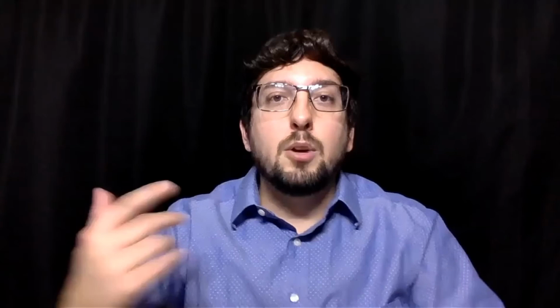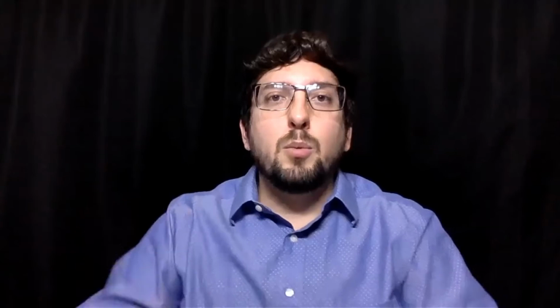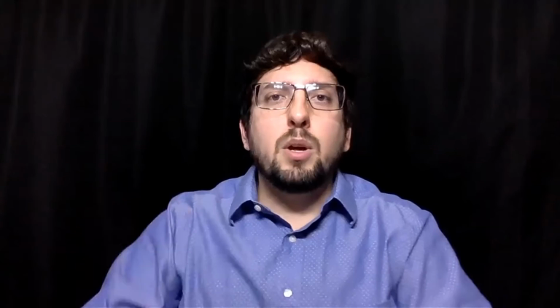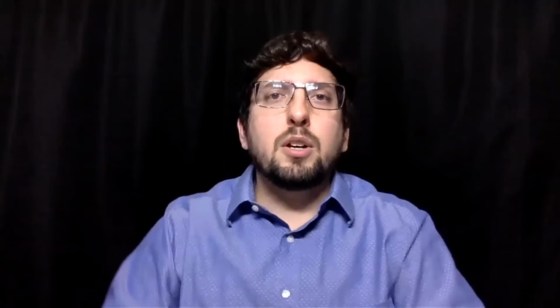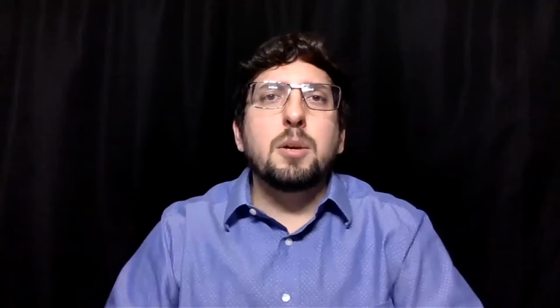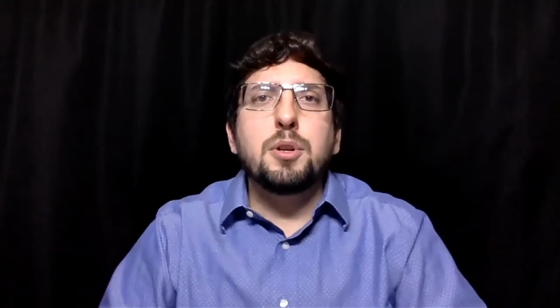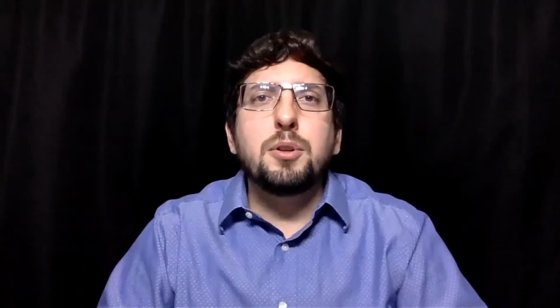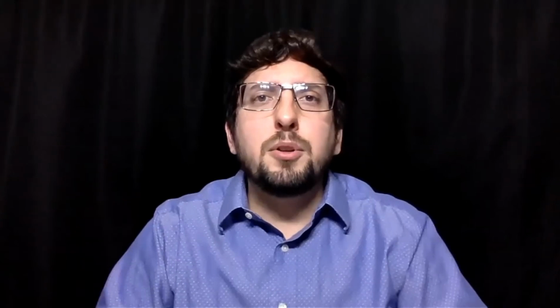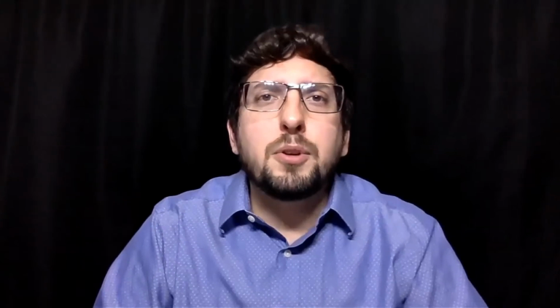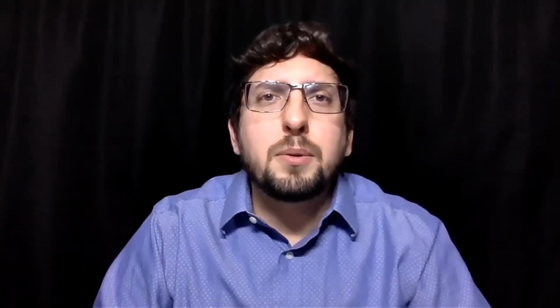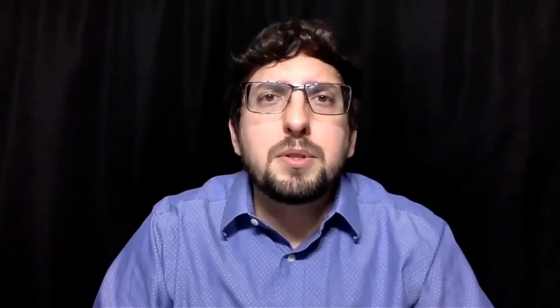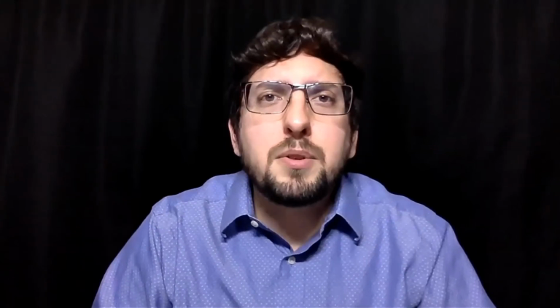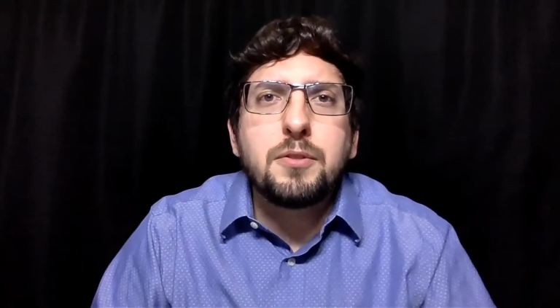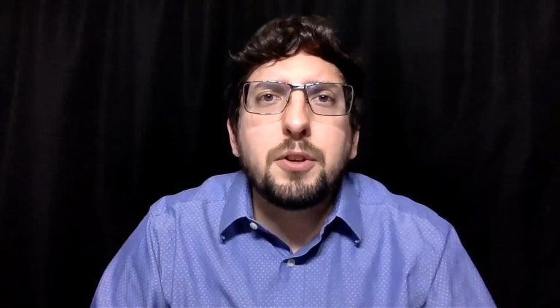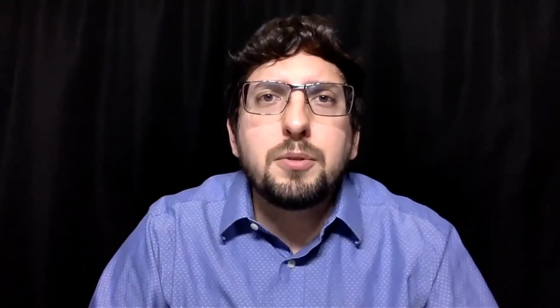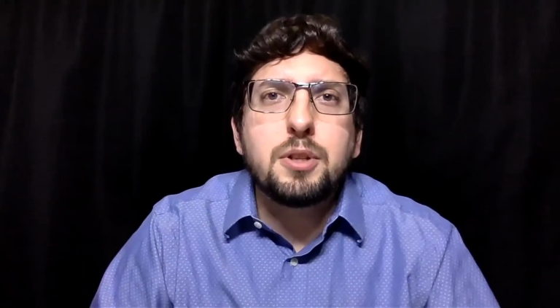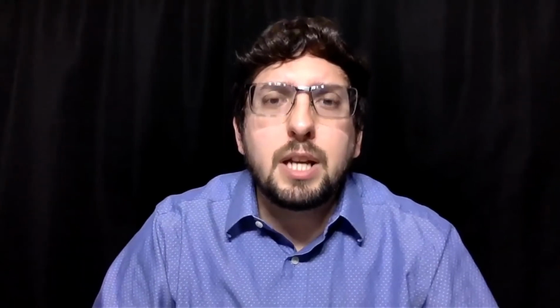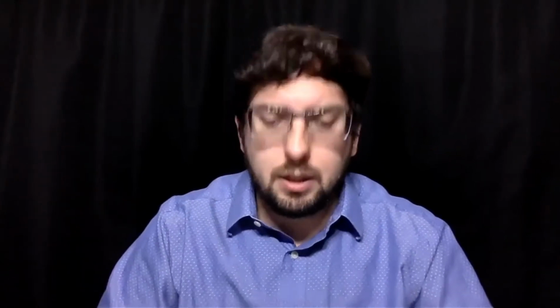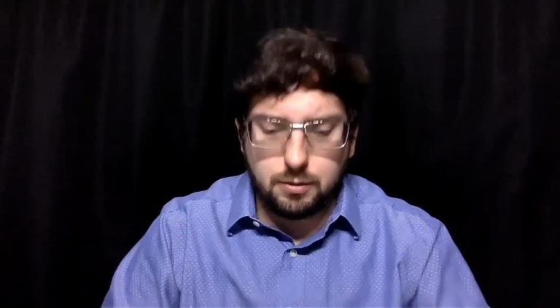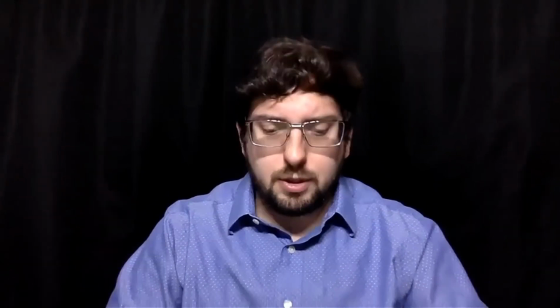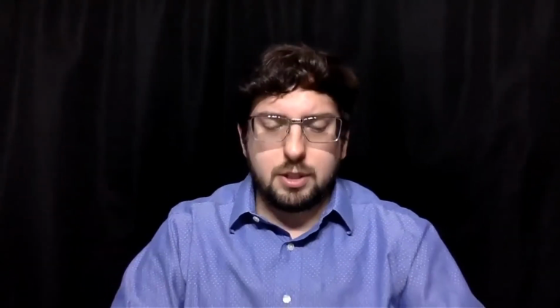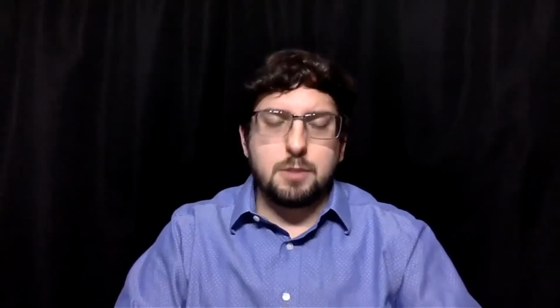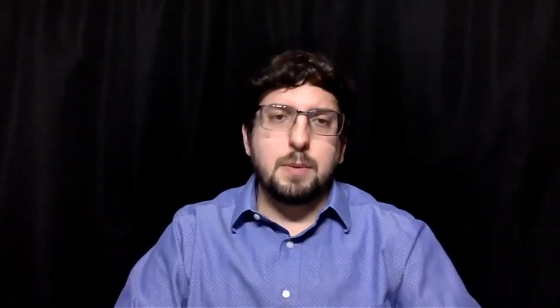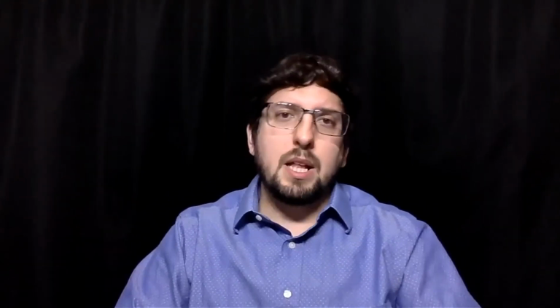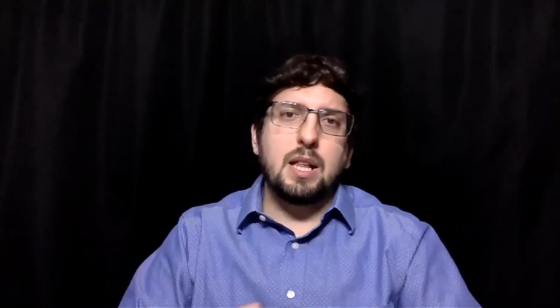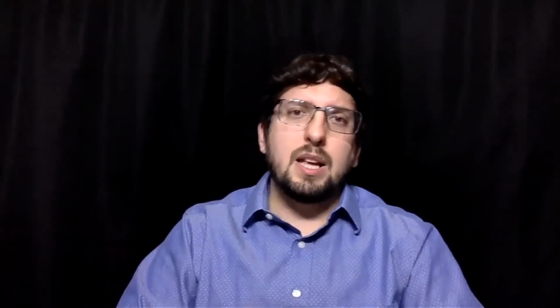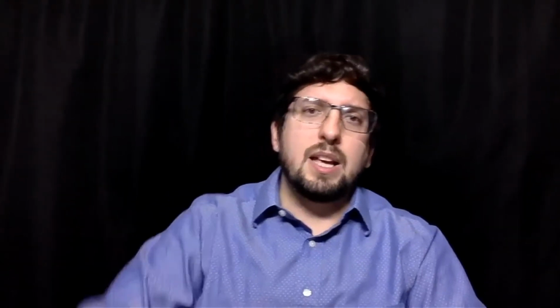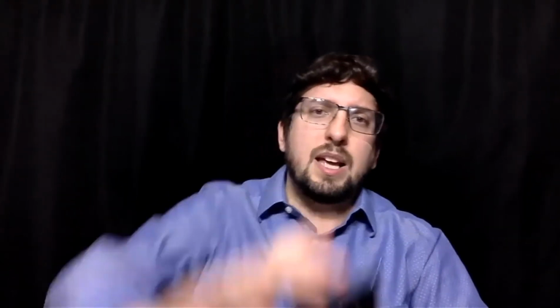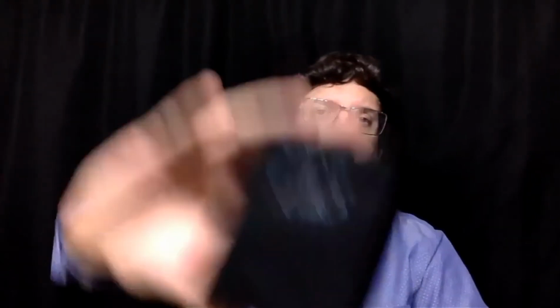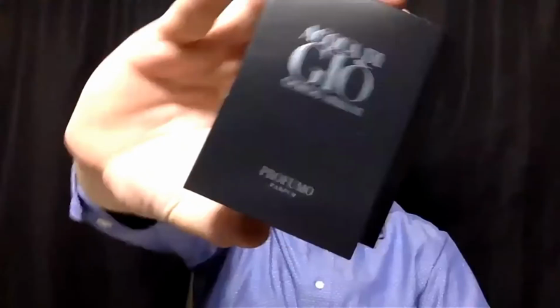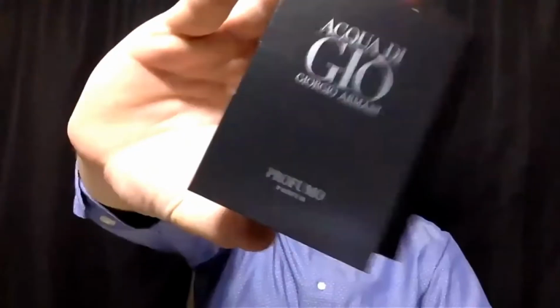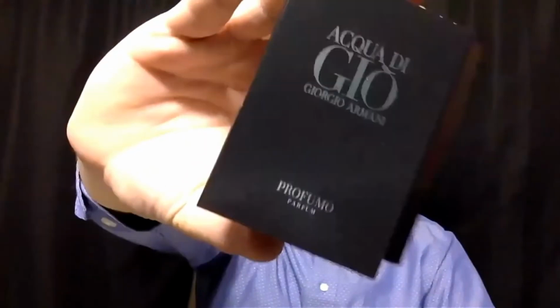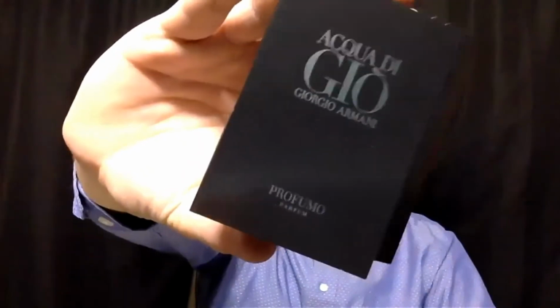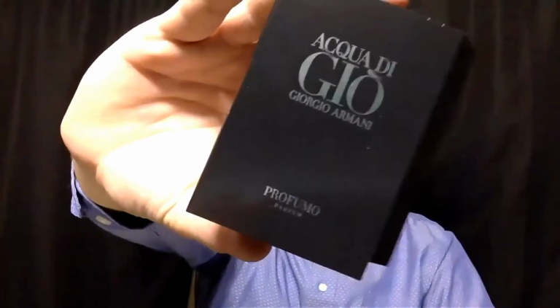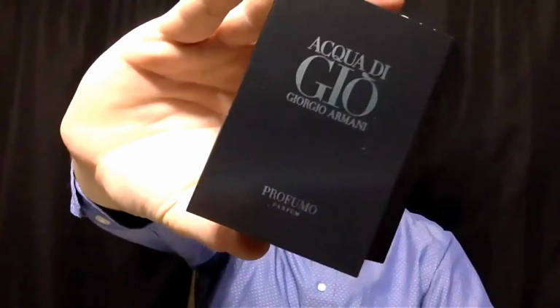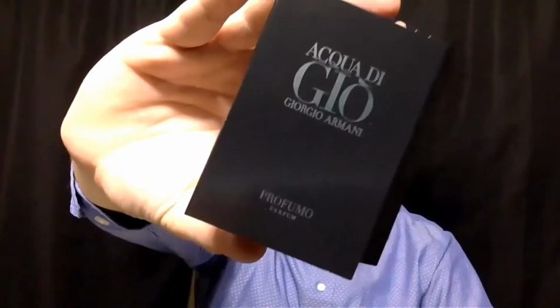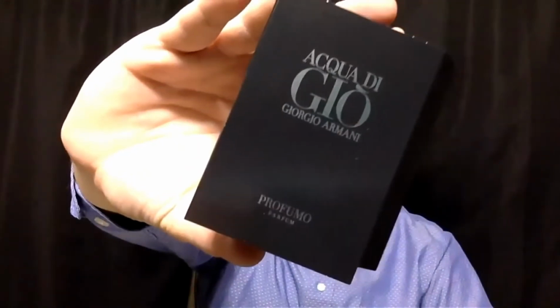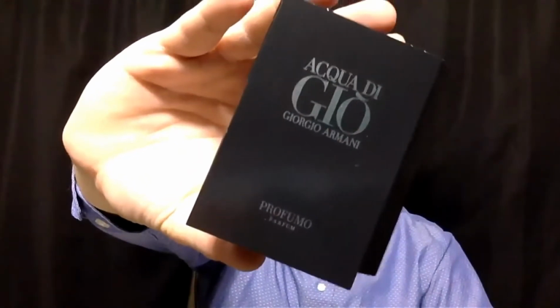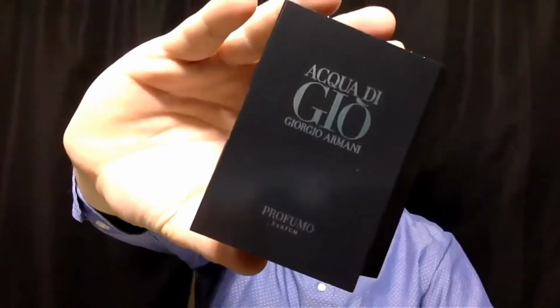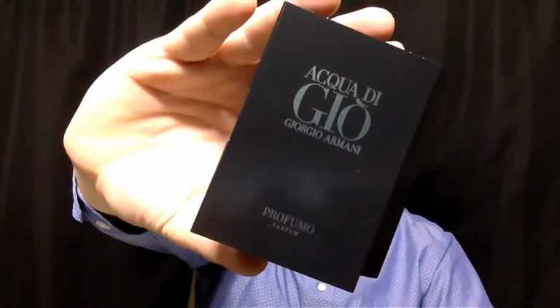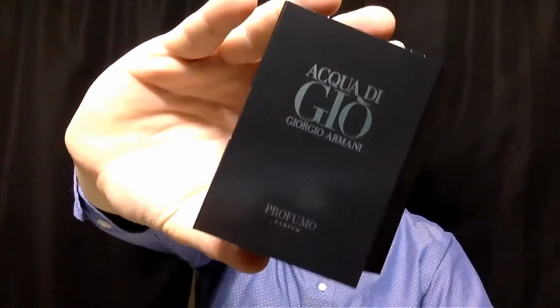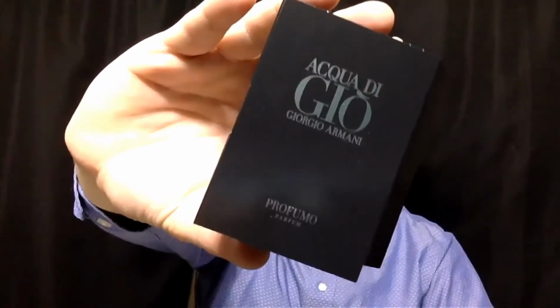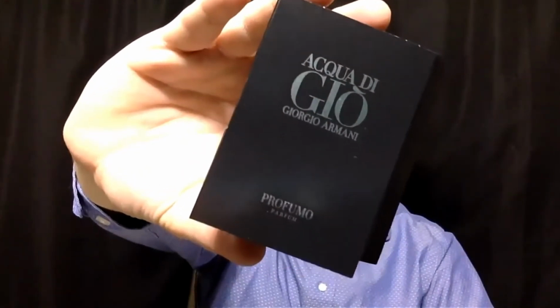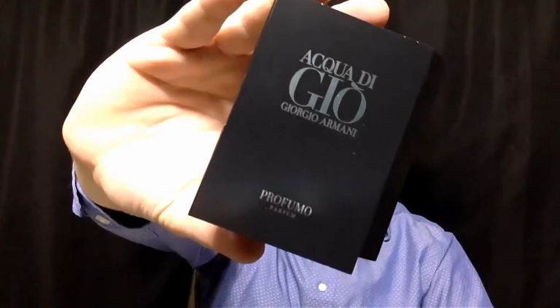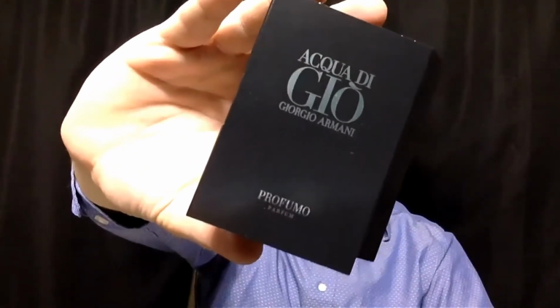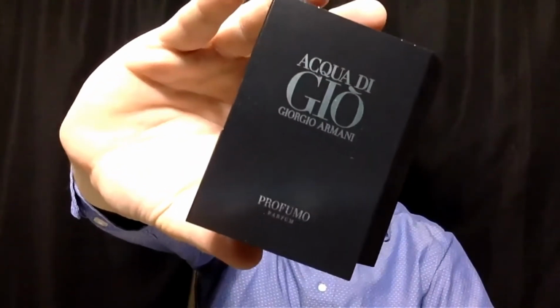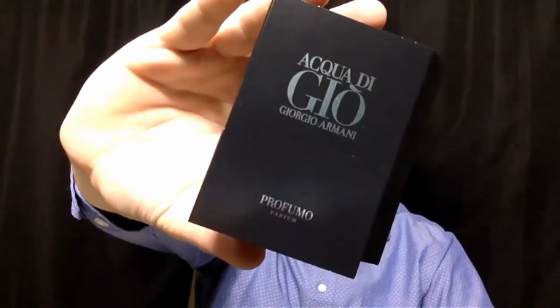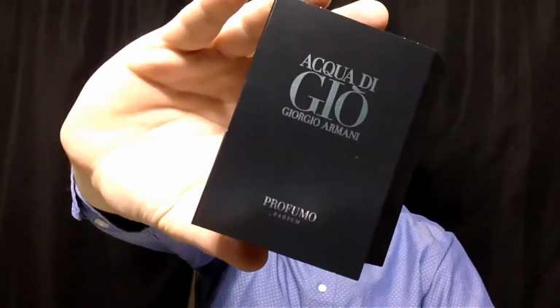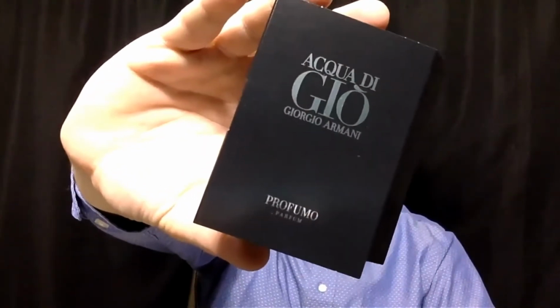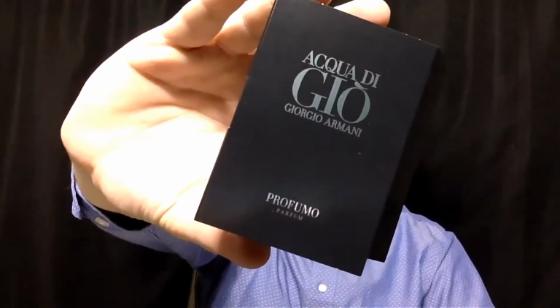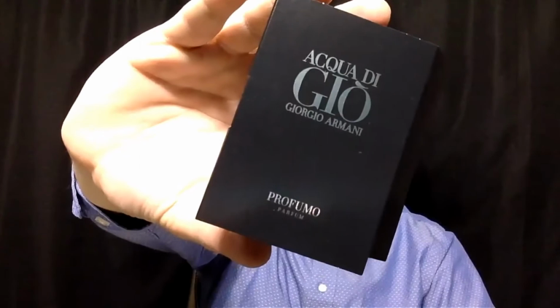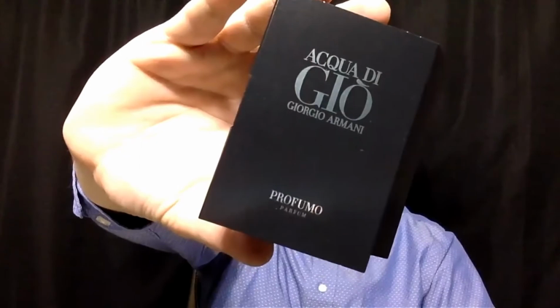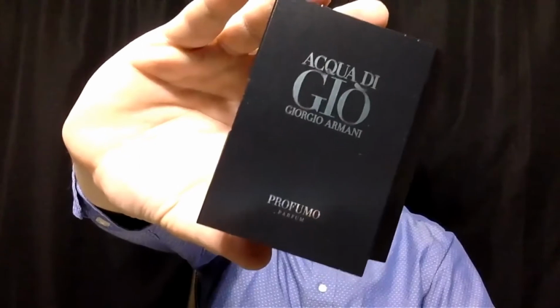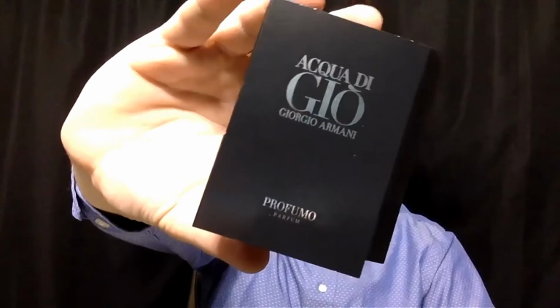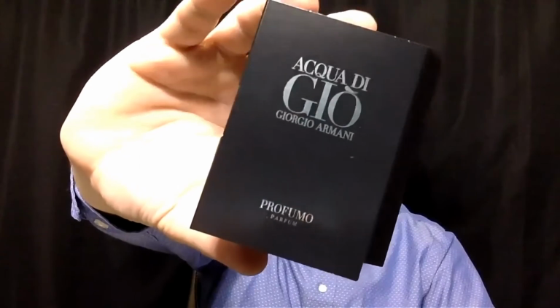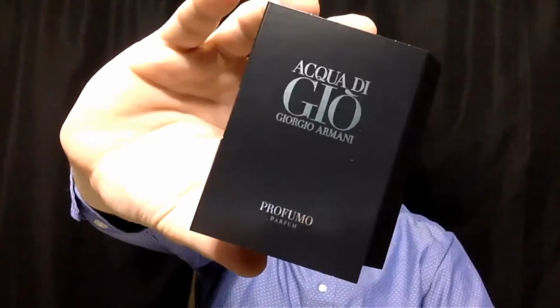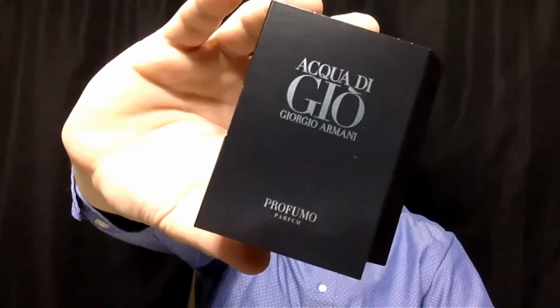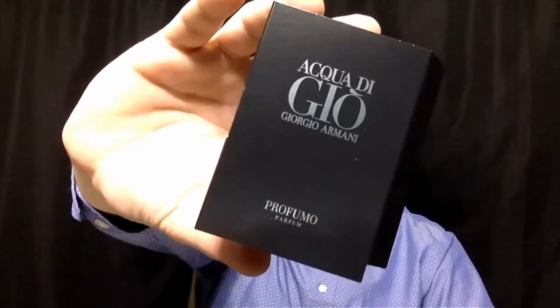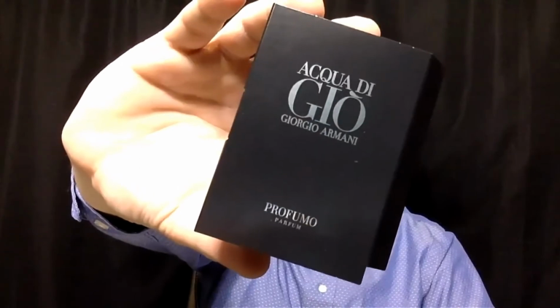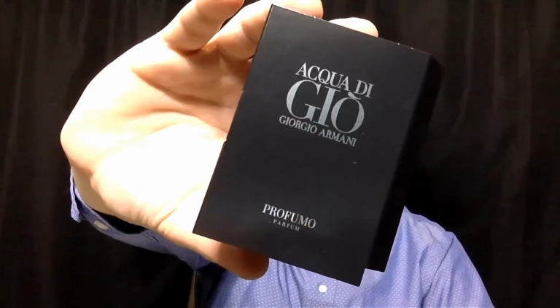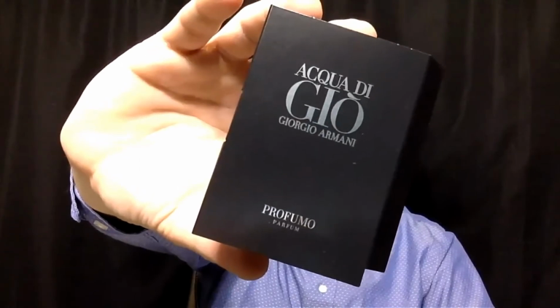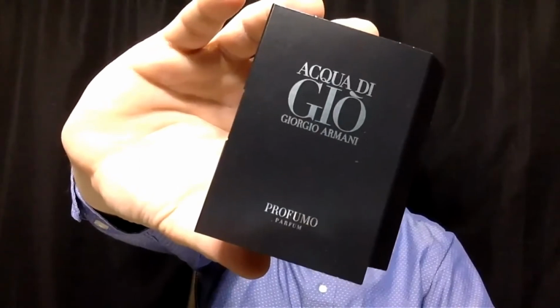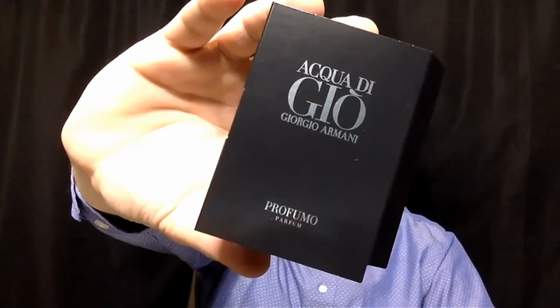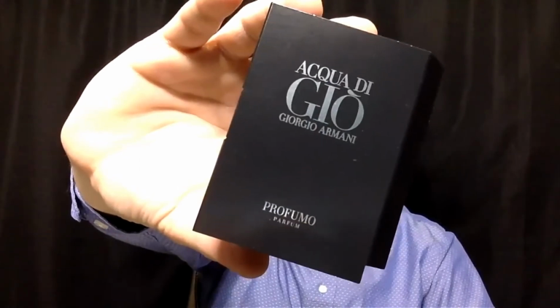Welcome to a new fragrance review. Today we're going to smell Acqua di Gio Profumo by Giorgio Armani.